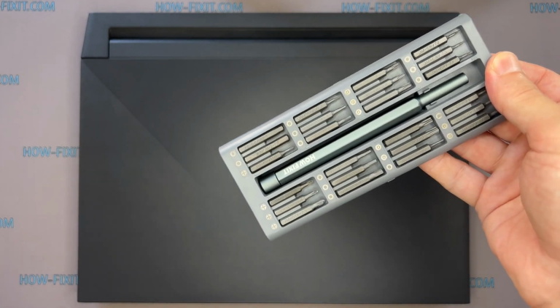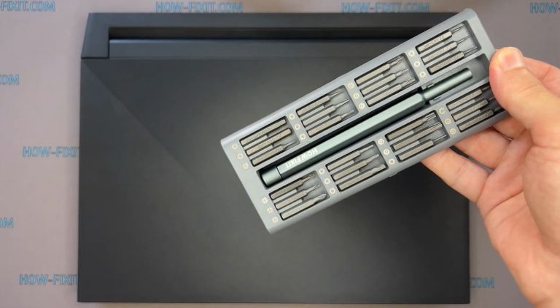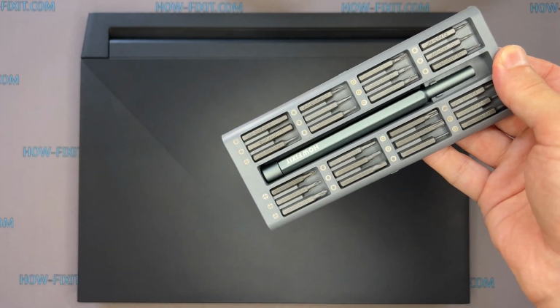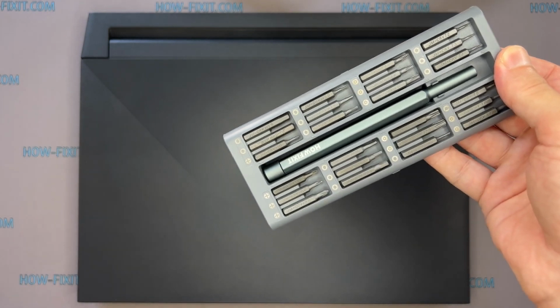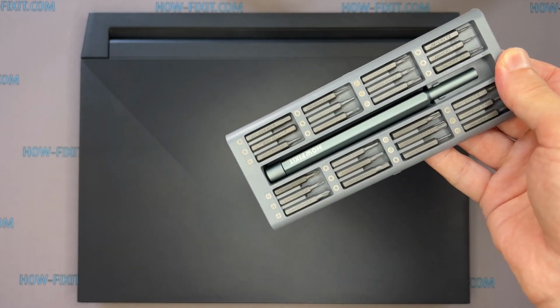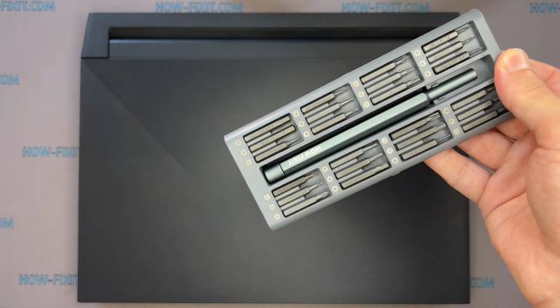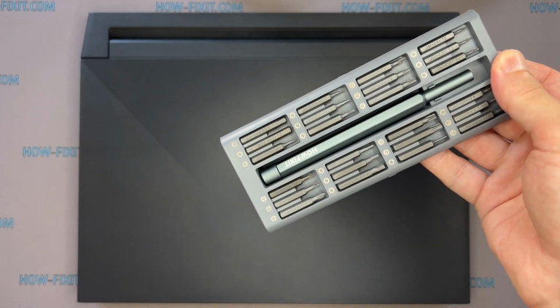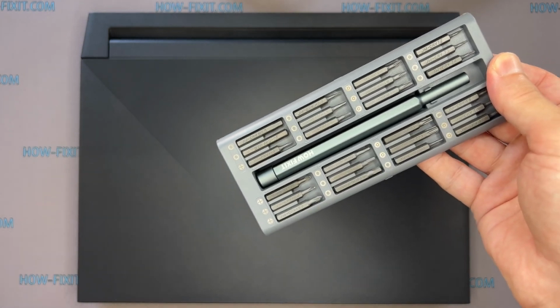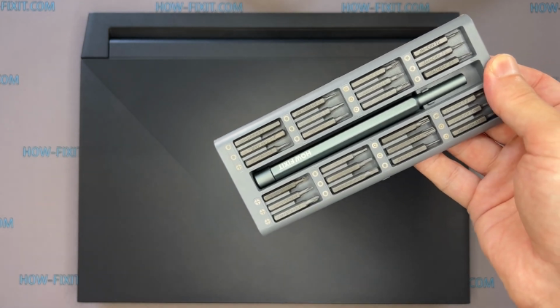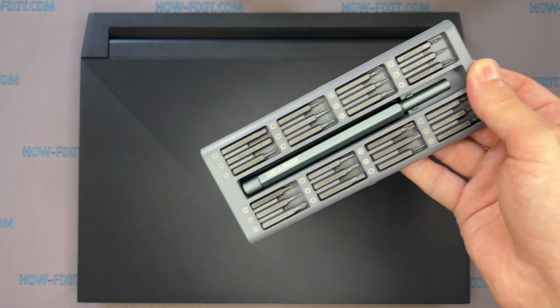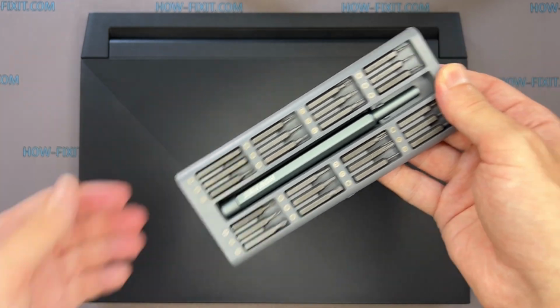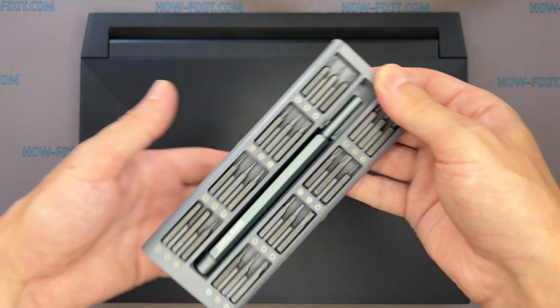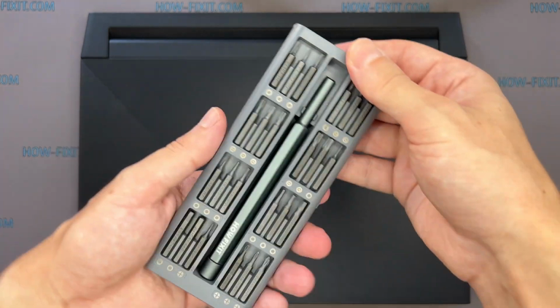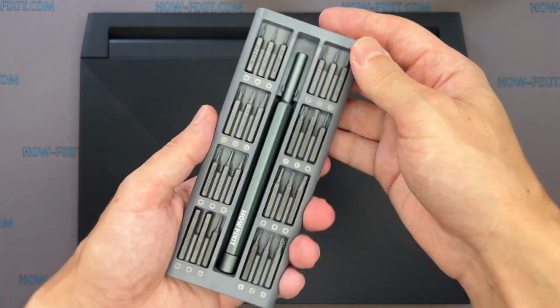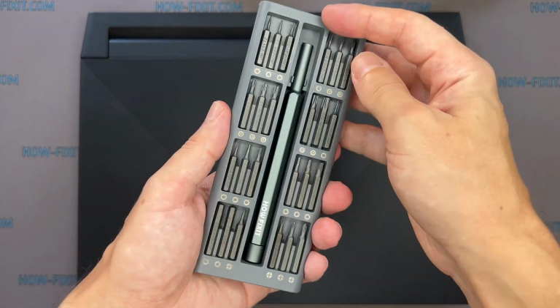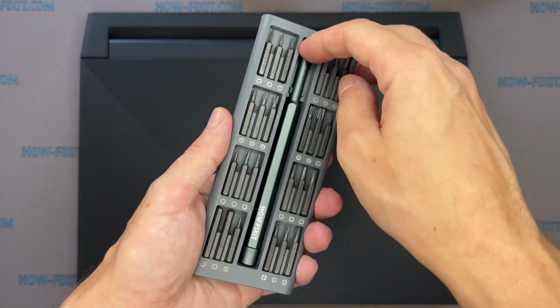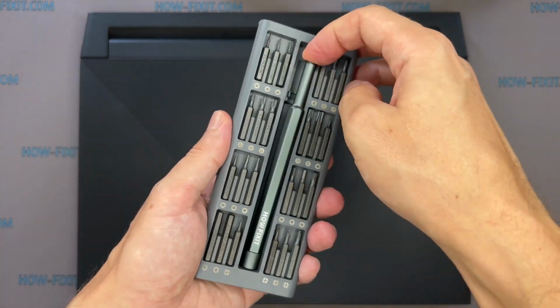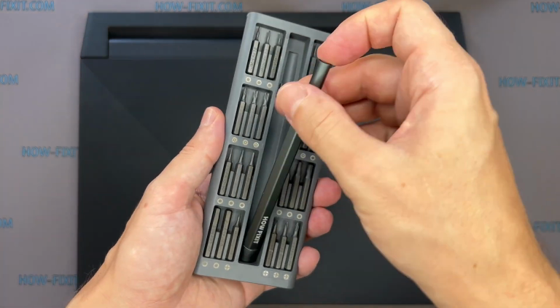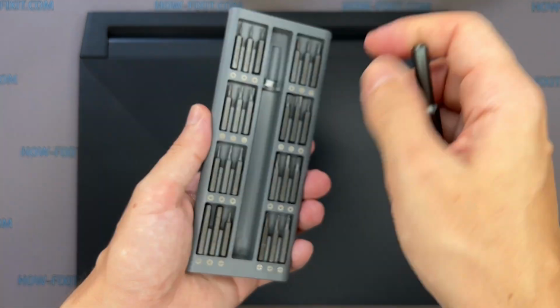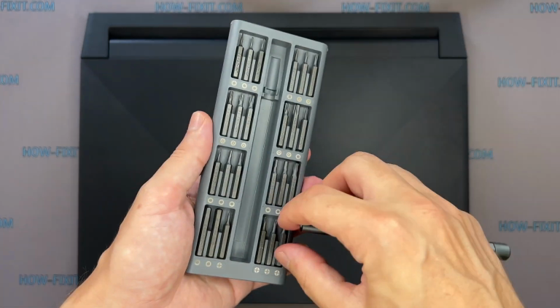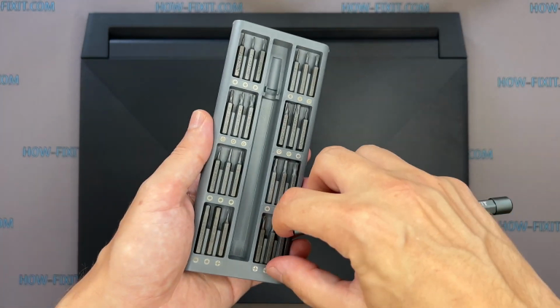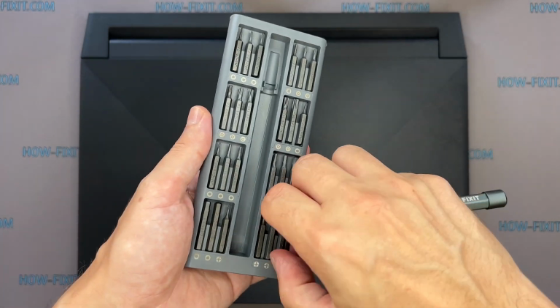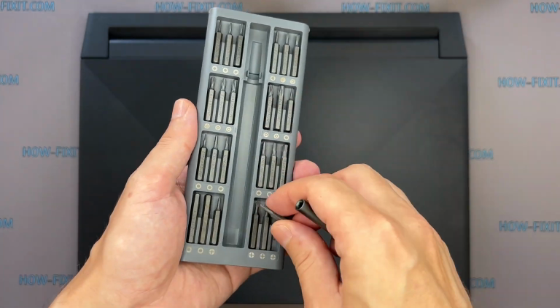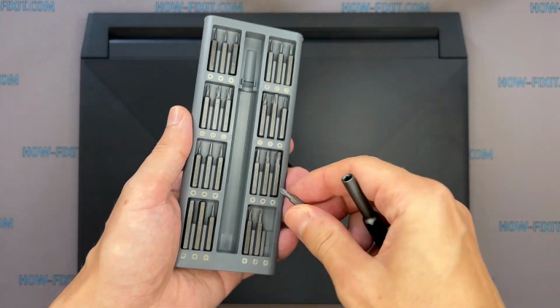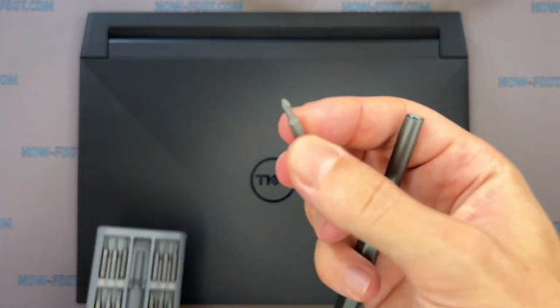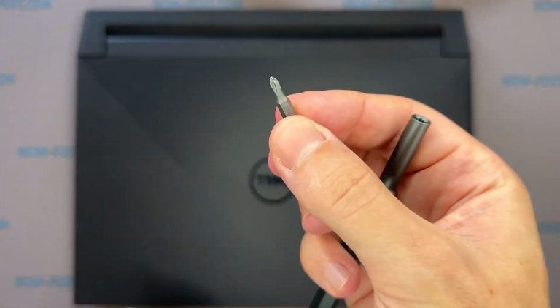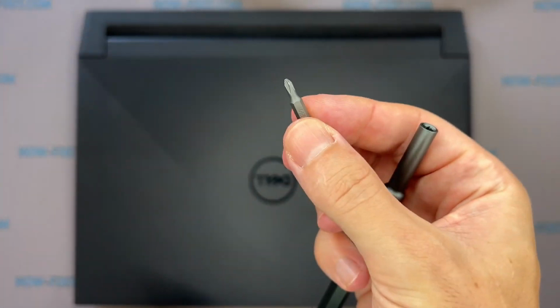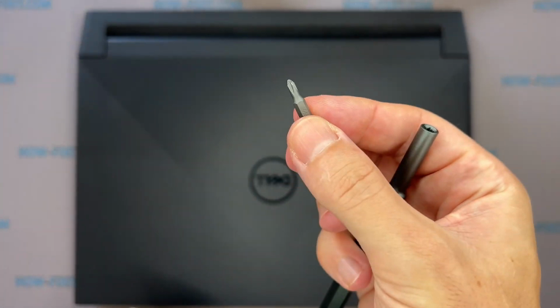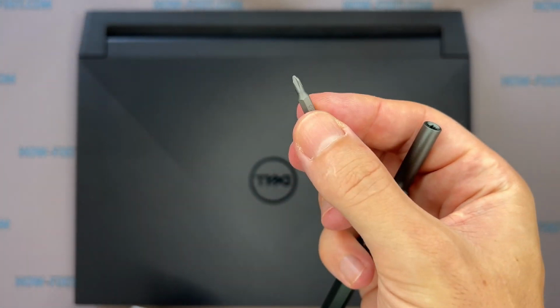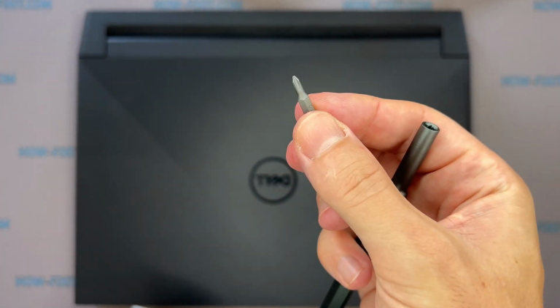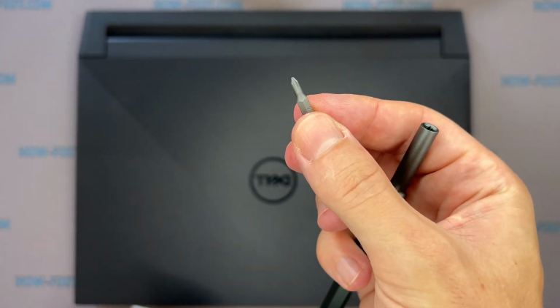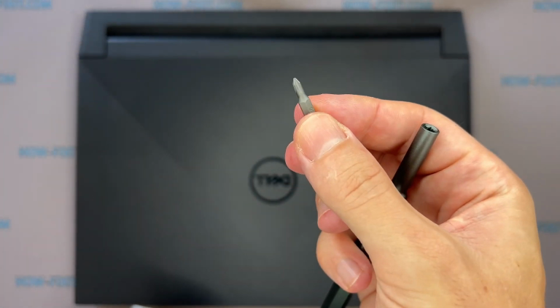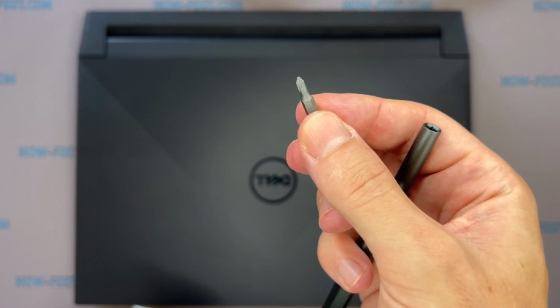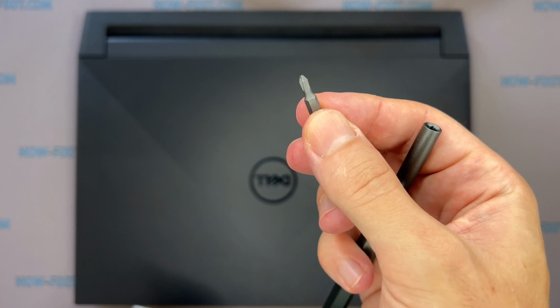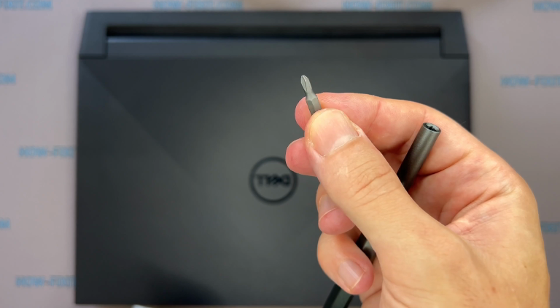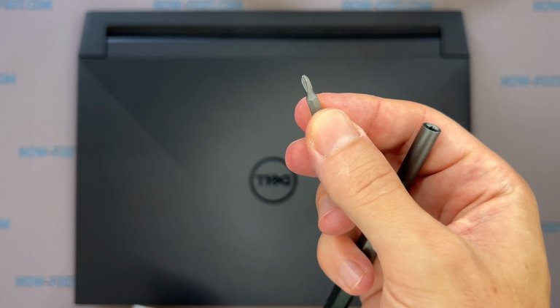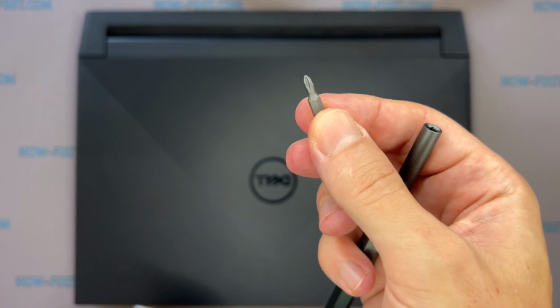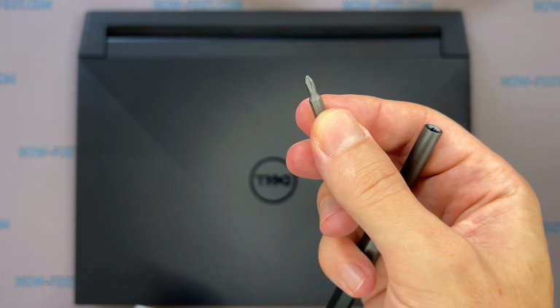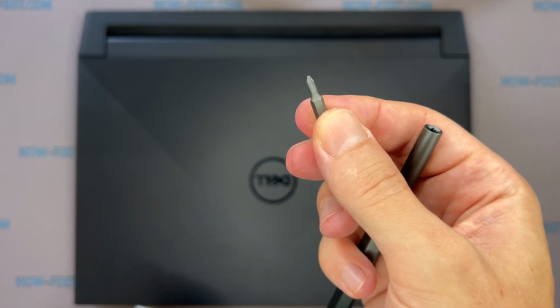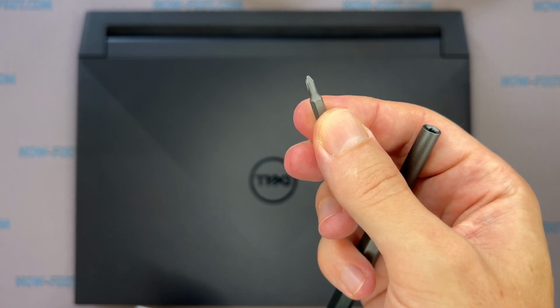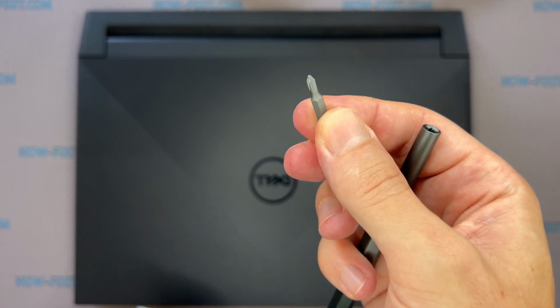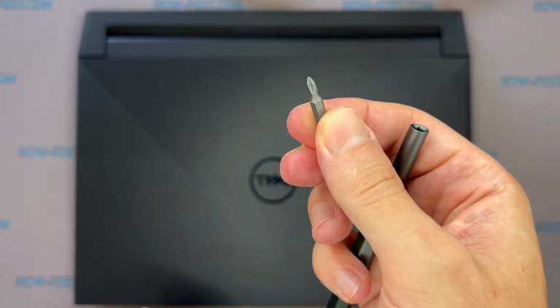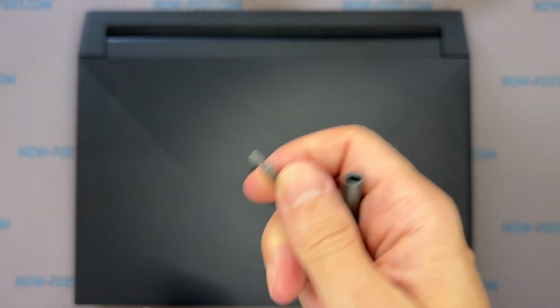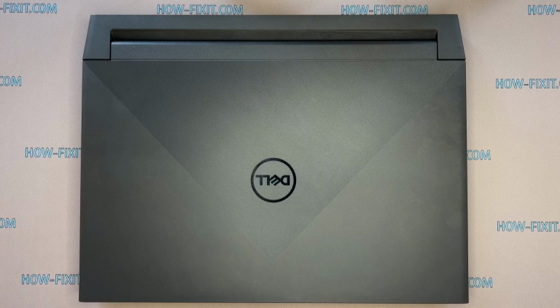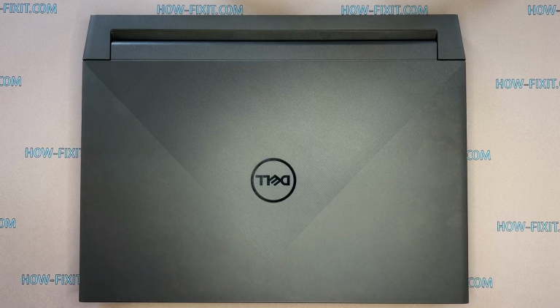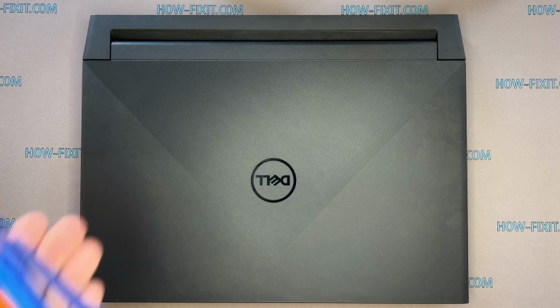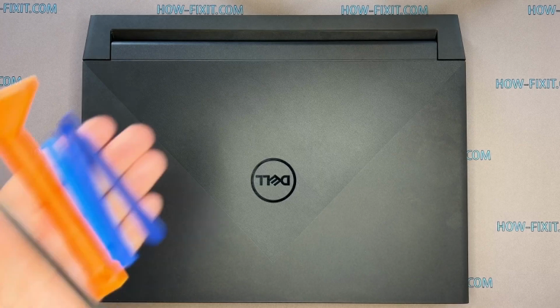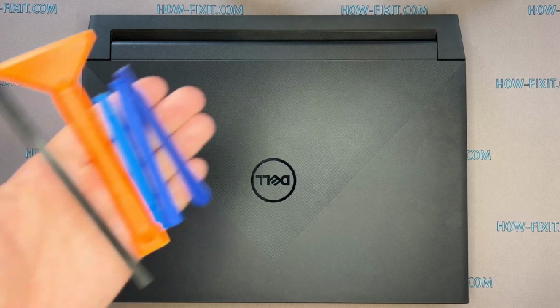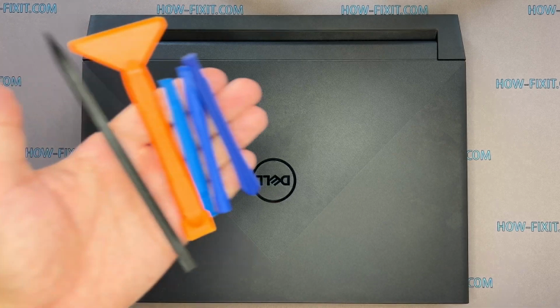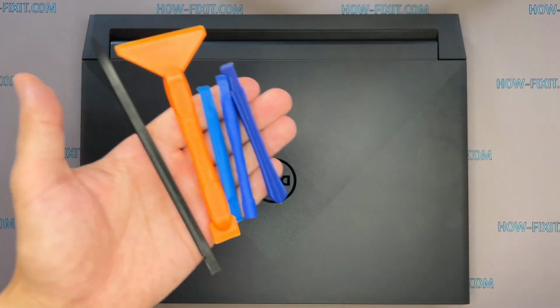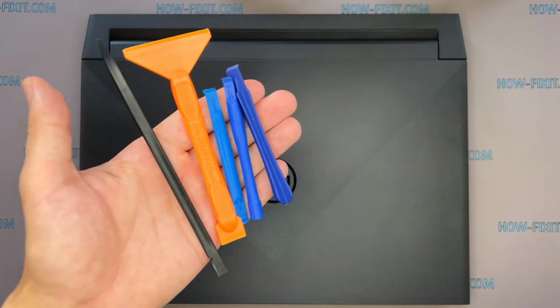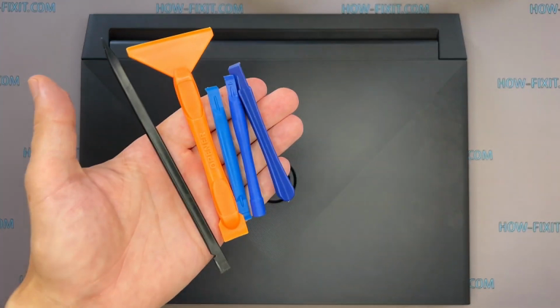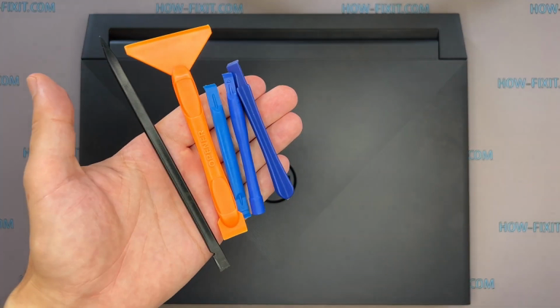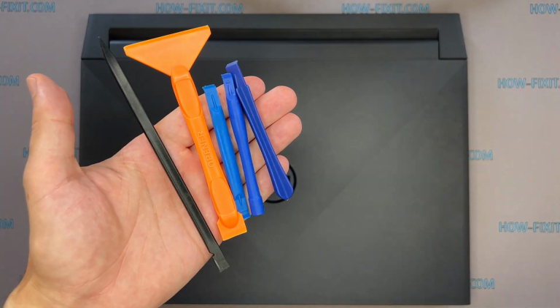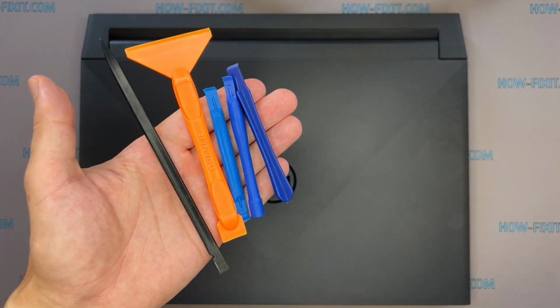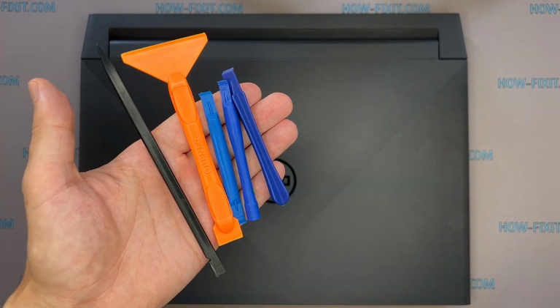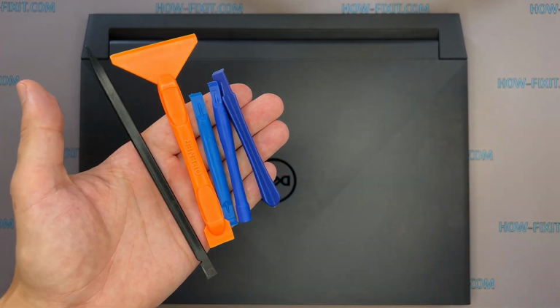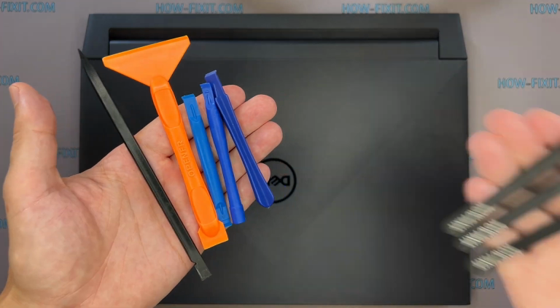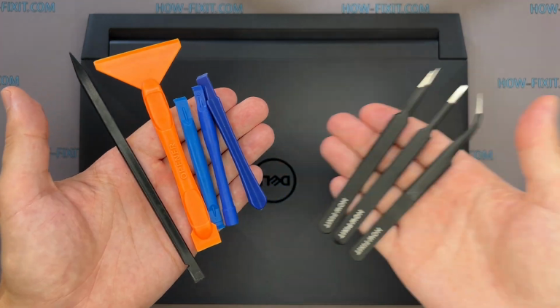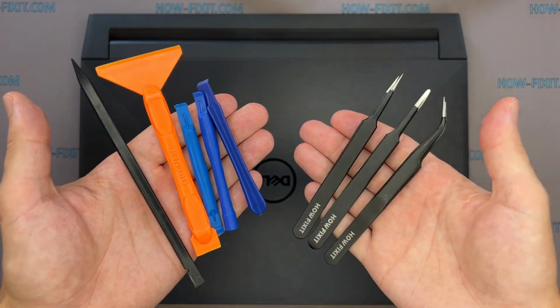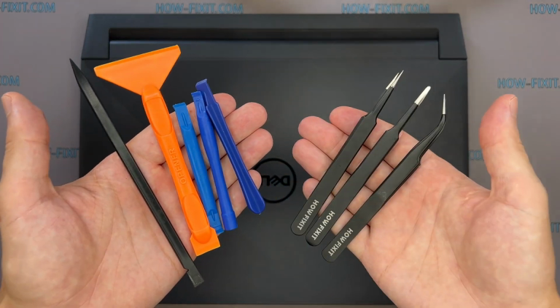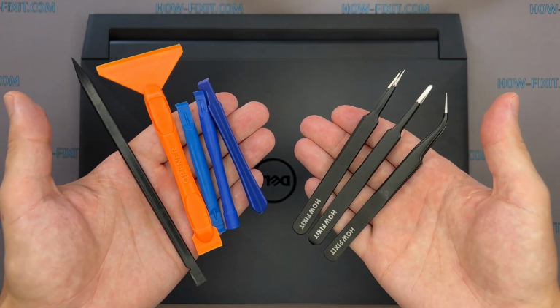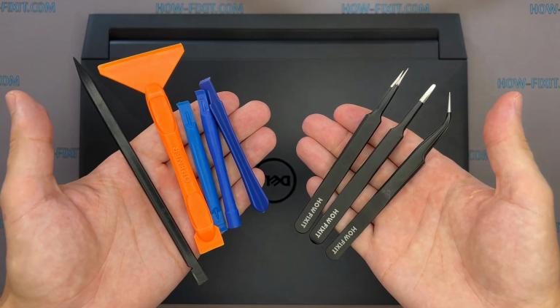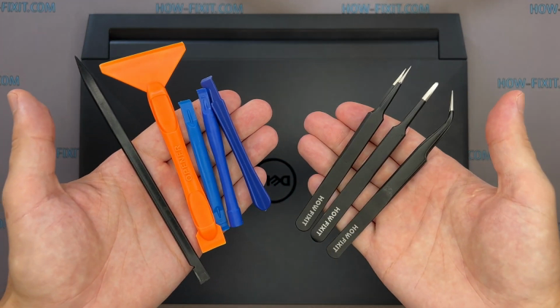To disassemble this laptop, you will need the following tools: Phillips 1 screwdriver, plastic opening tools, and tweezers.